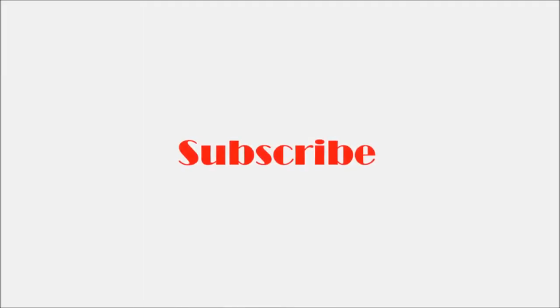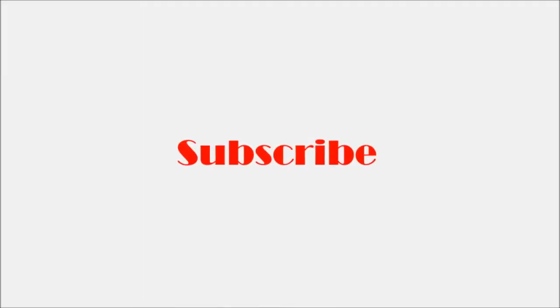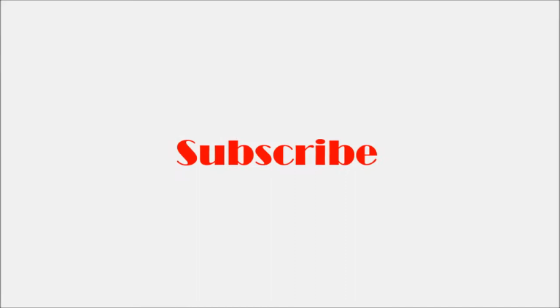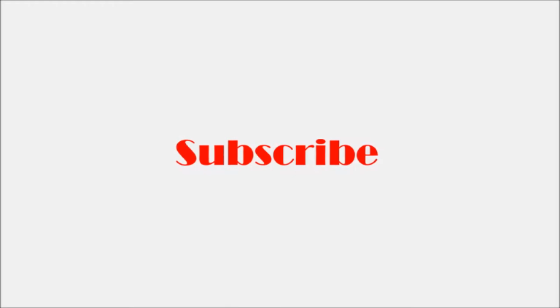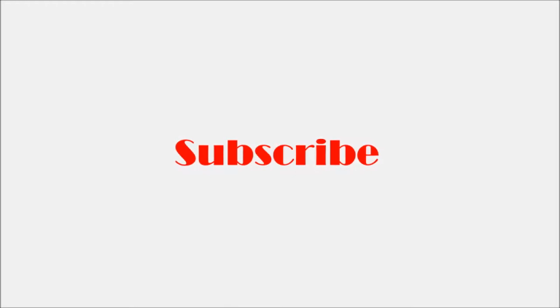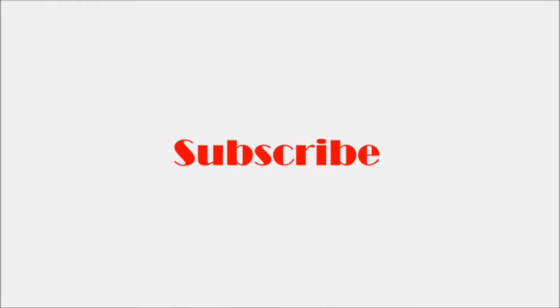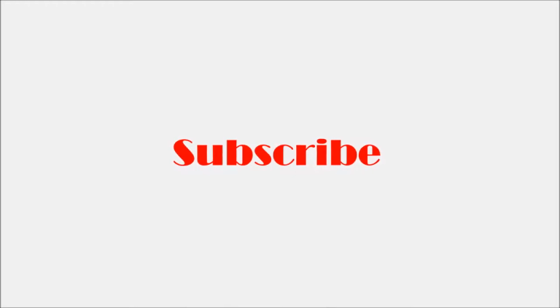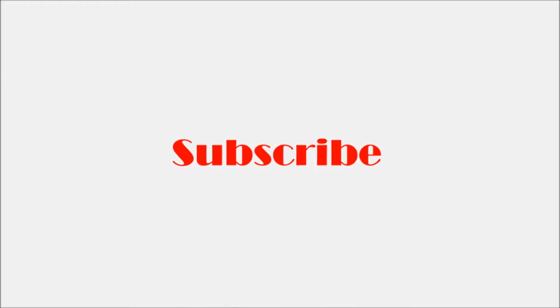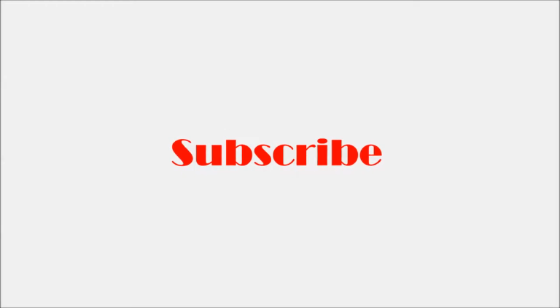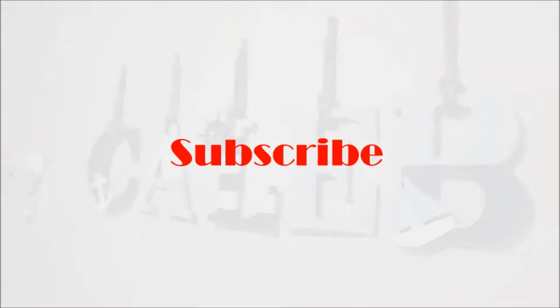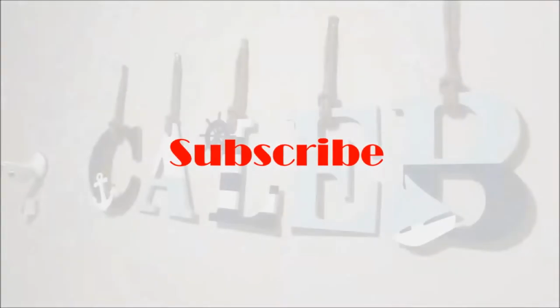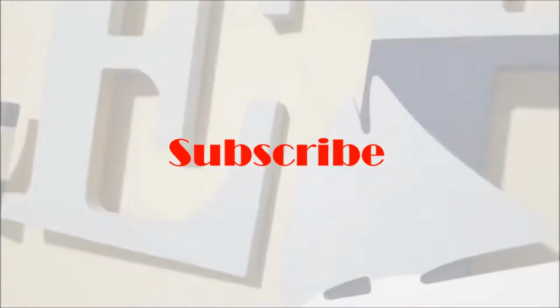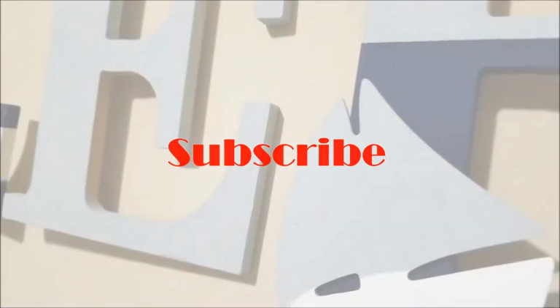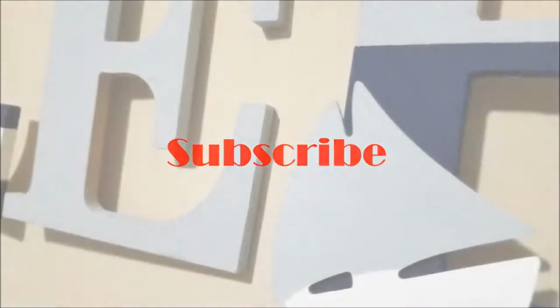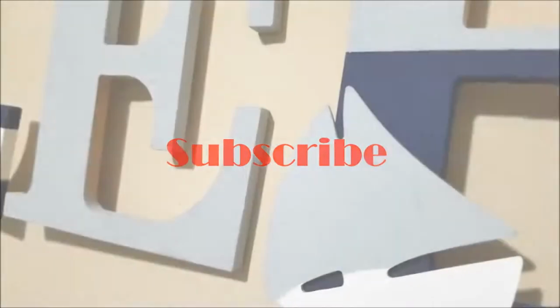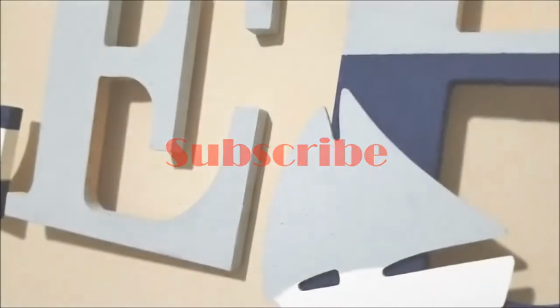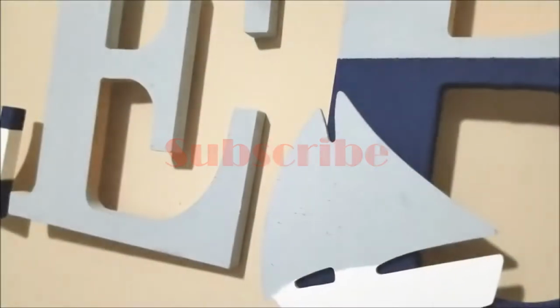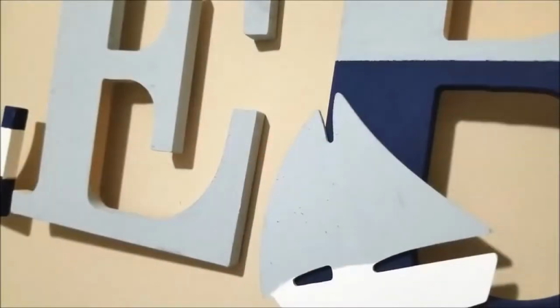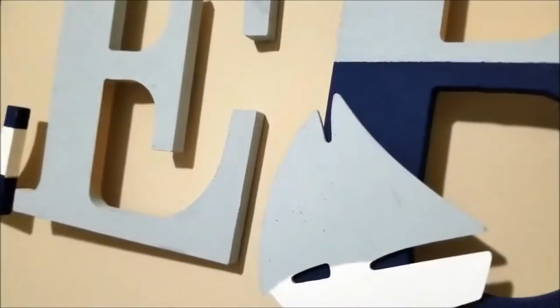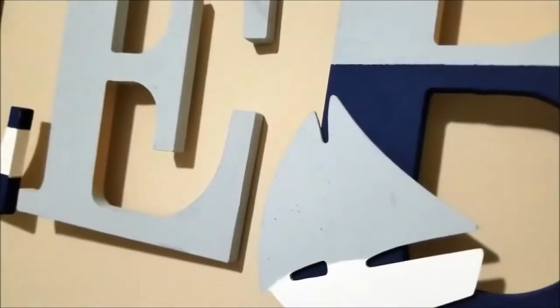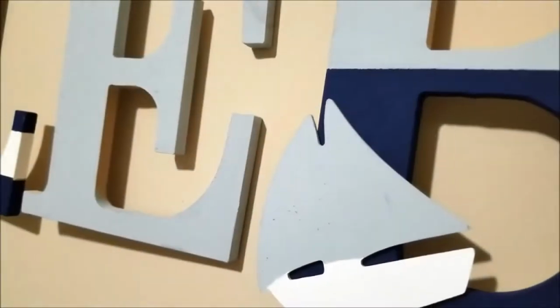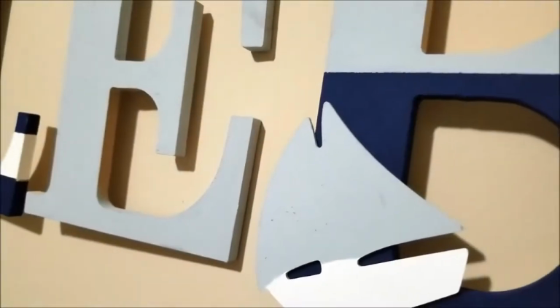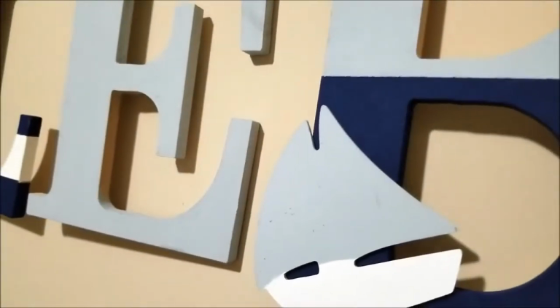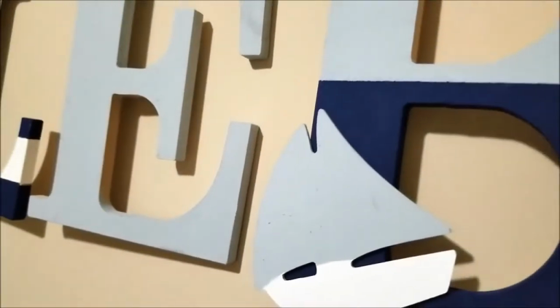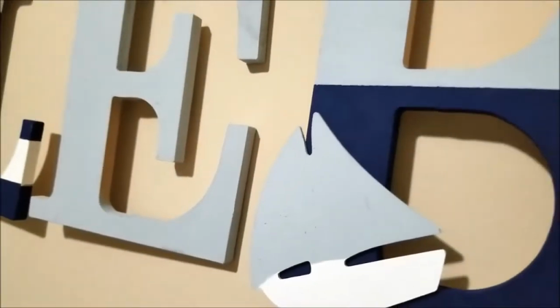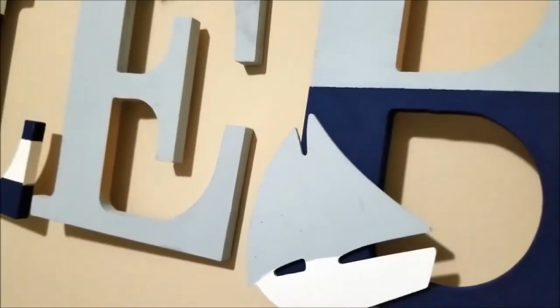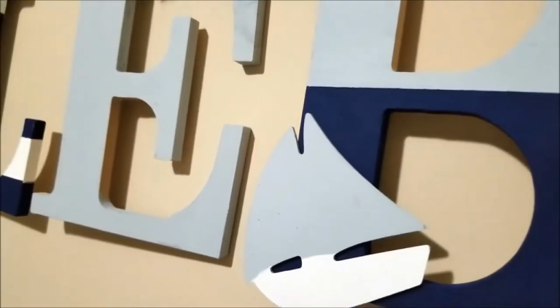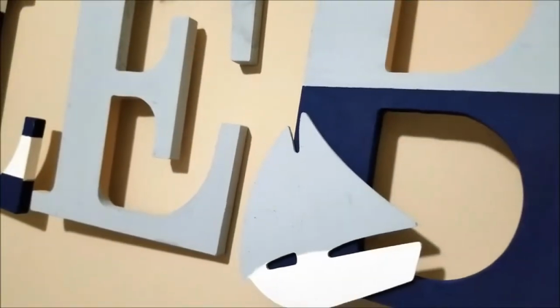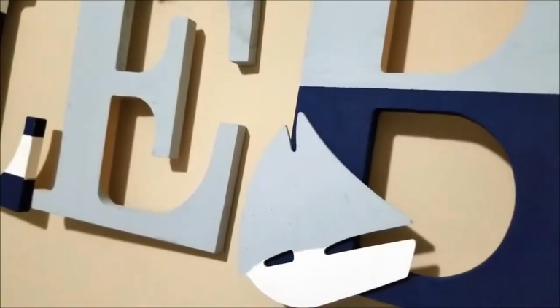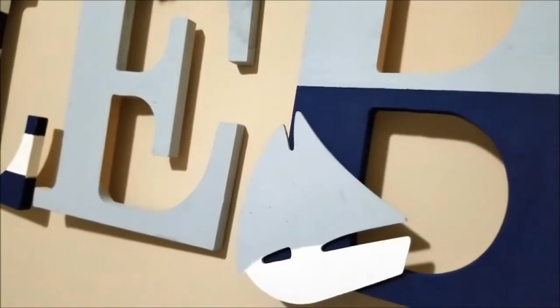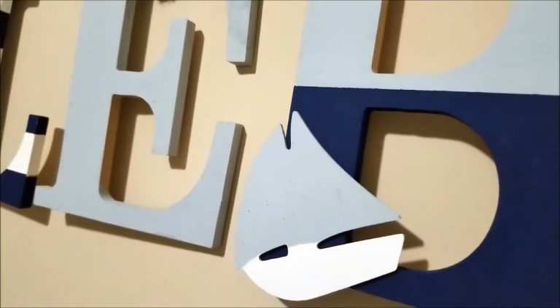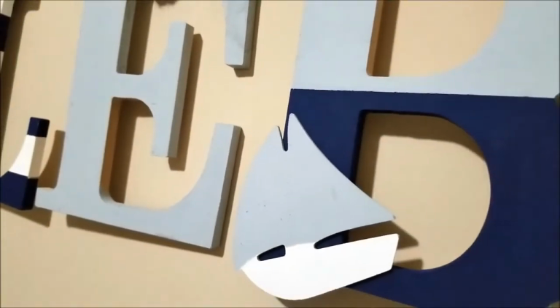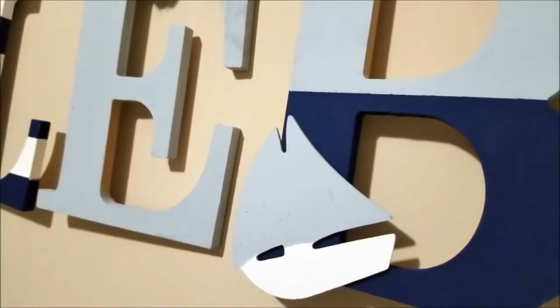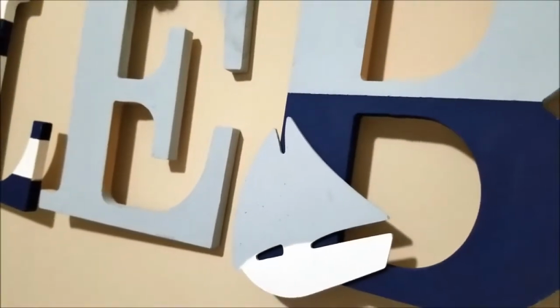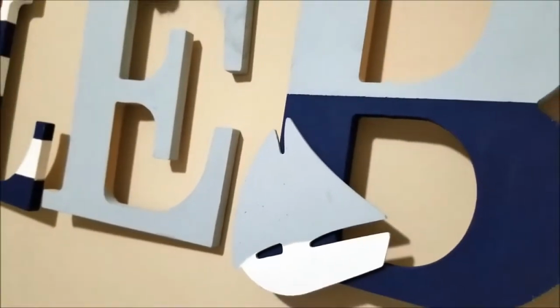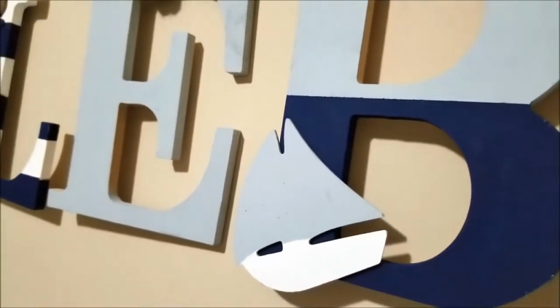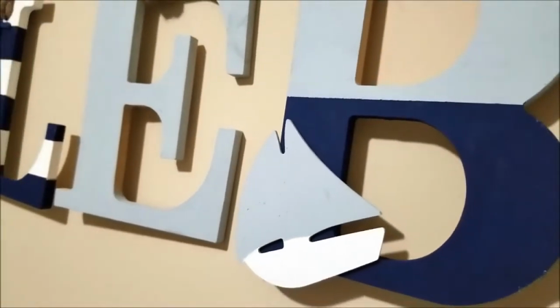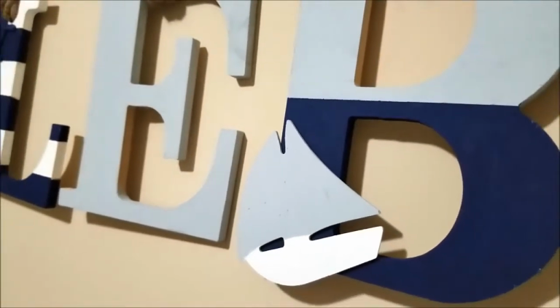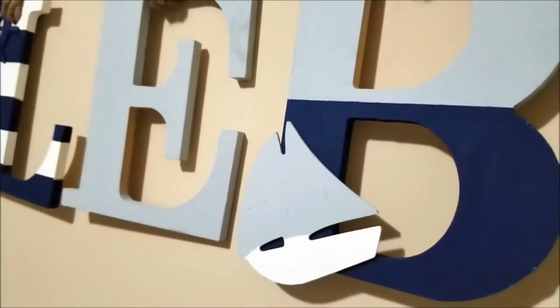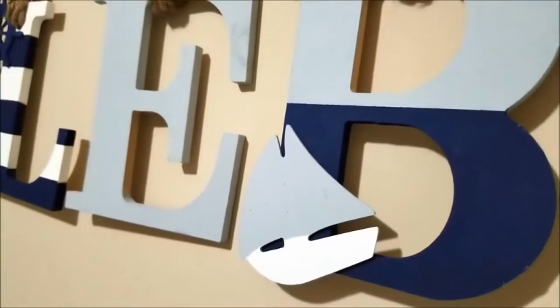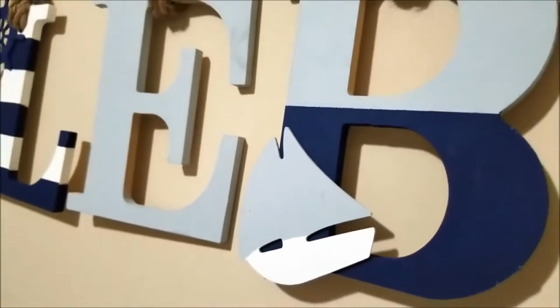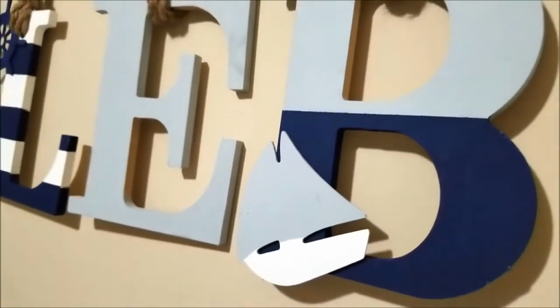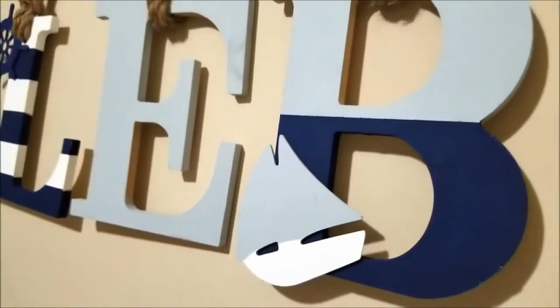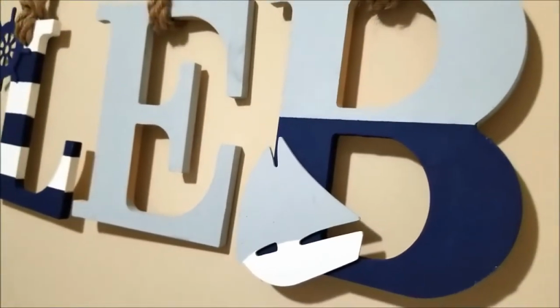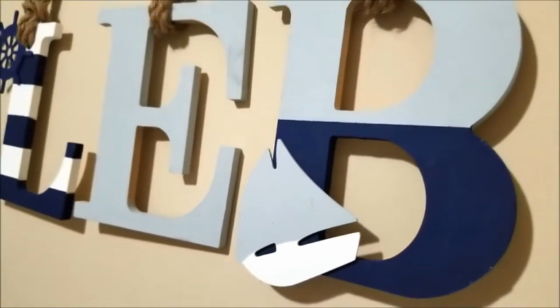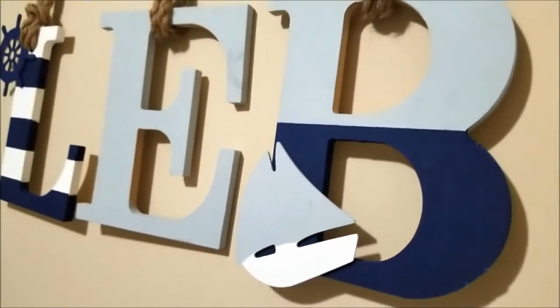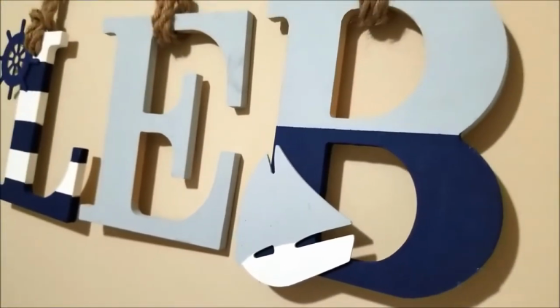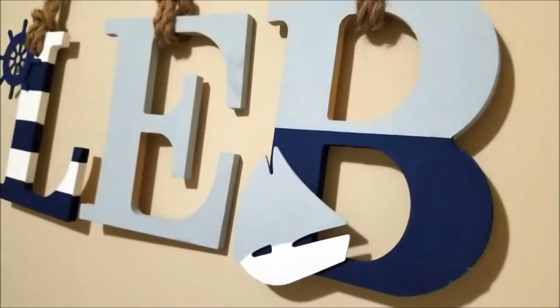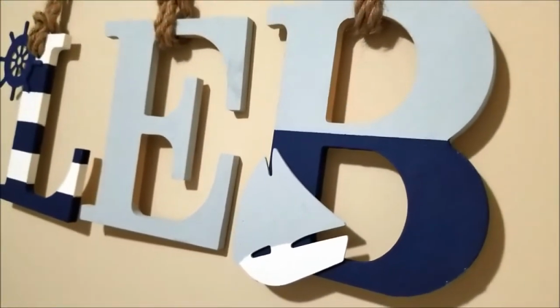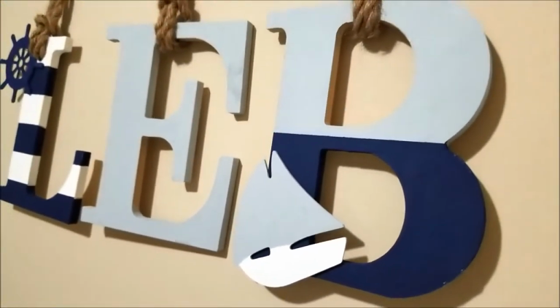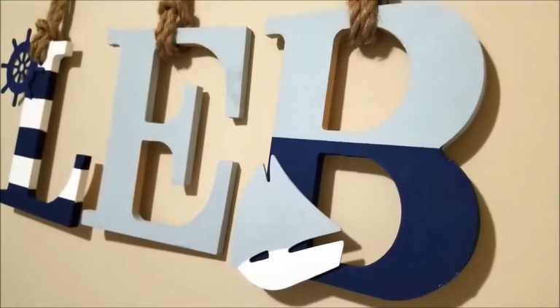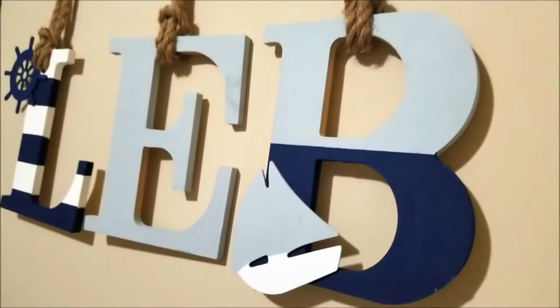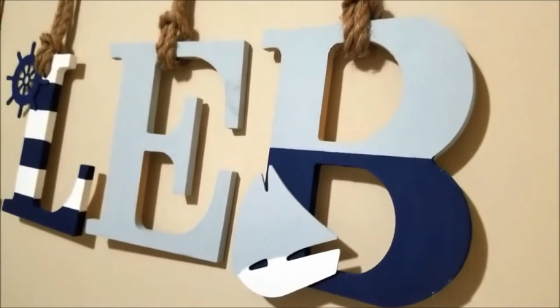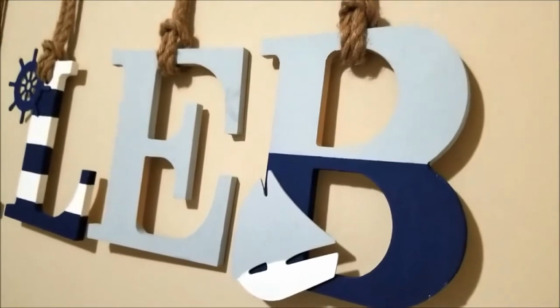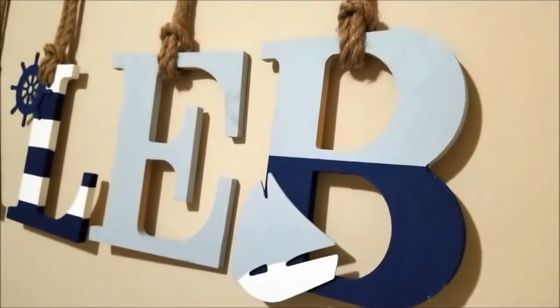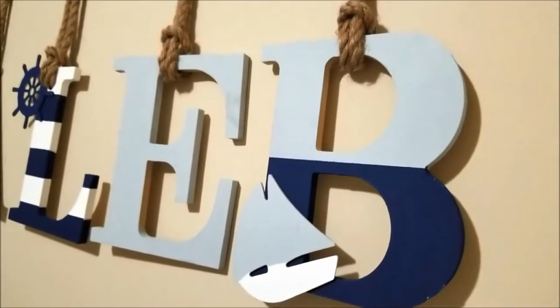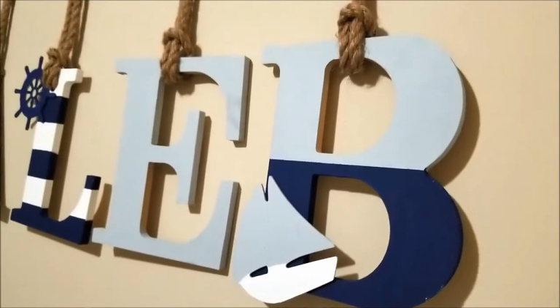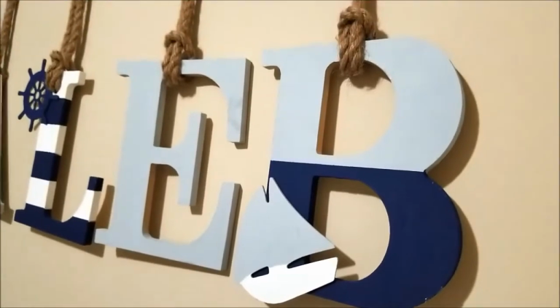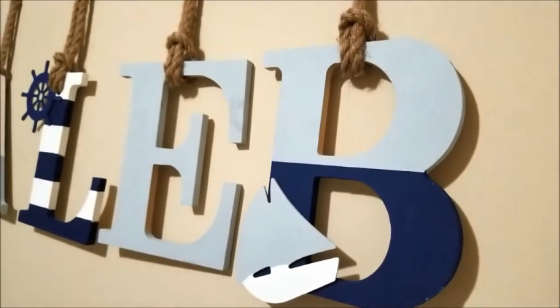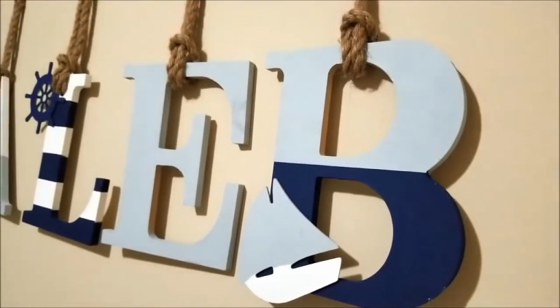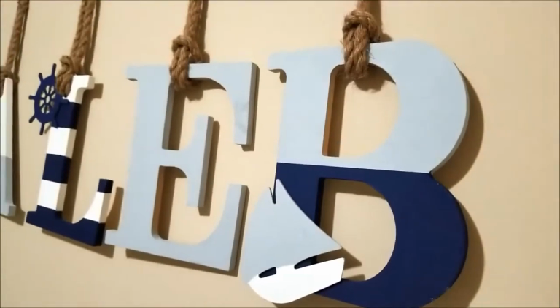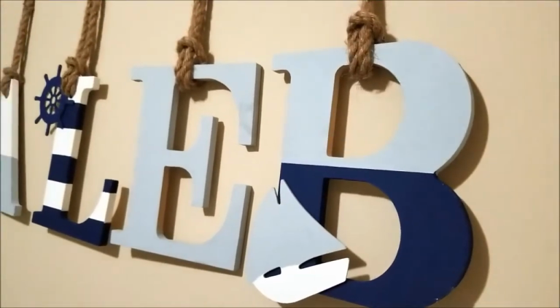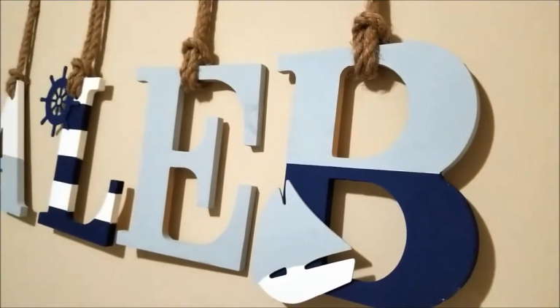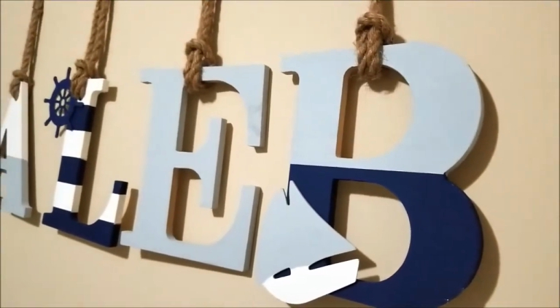Hello beautiful people and welcome back to my channel. It is Ro Nicole here and today I am sharing with you a really cute nursery DIY.